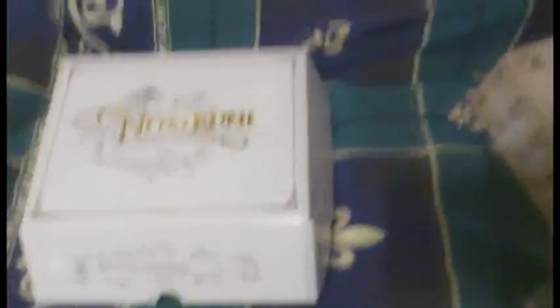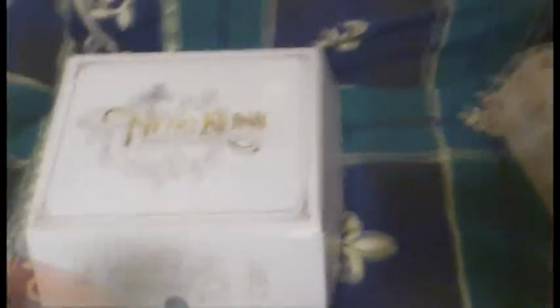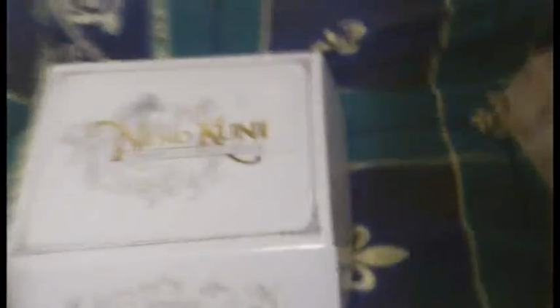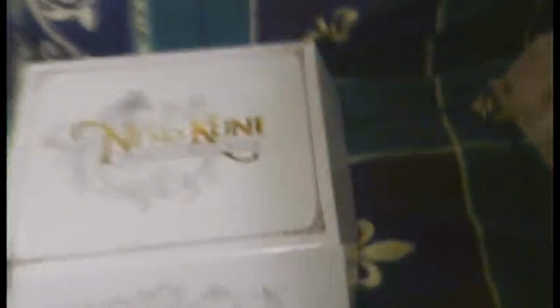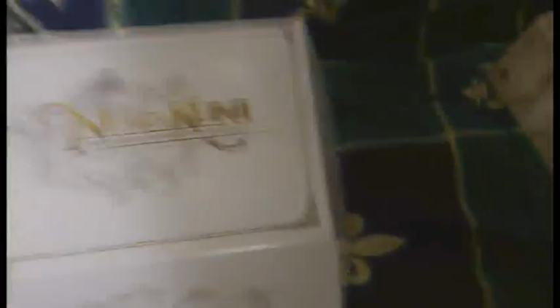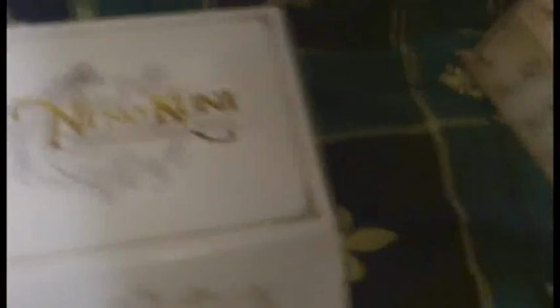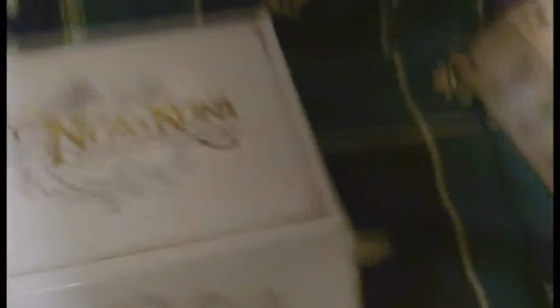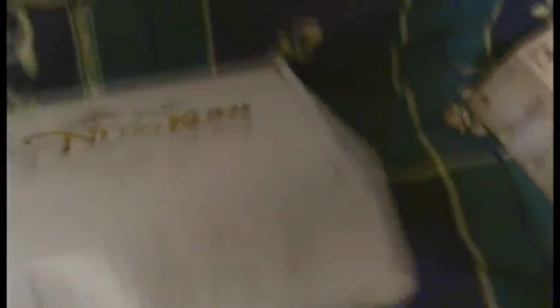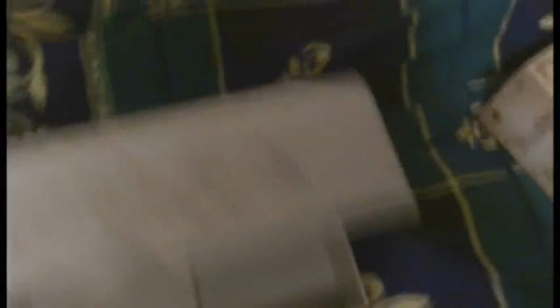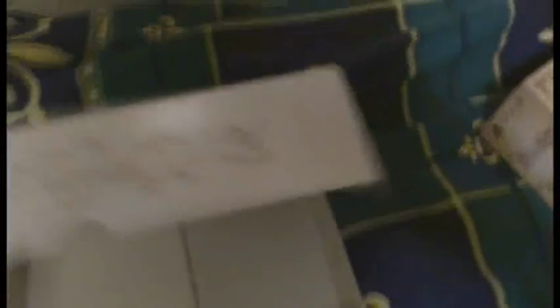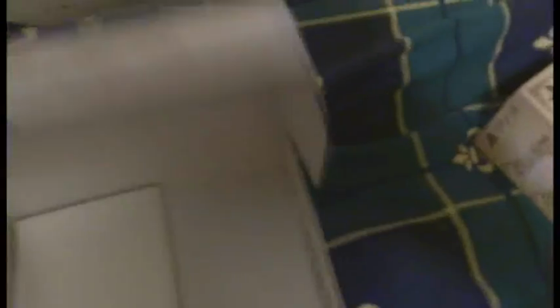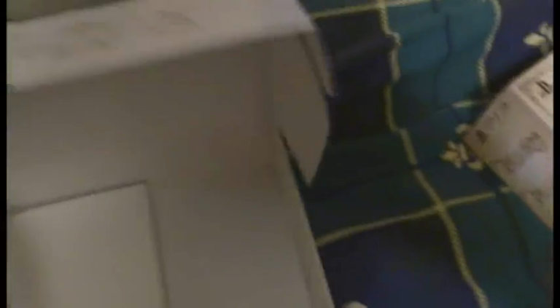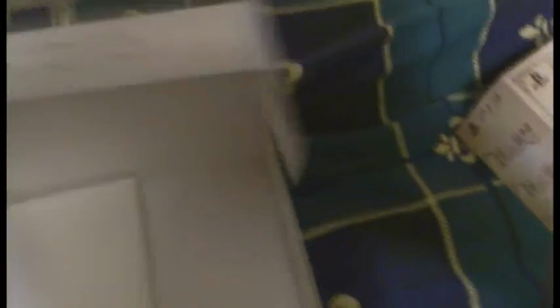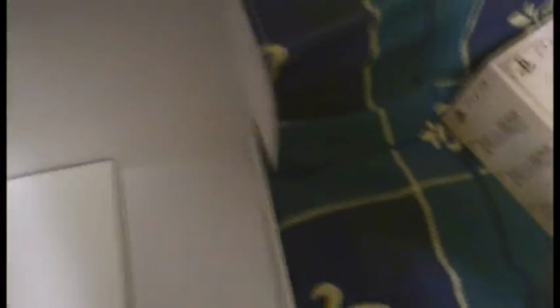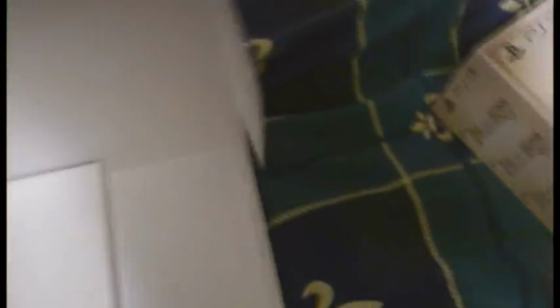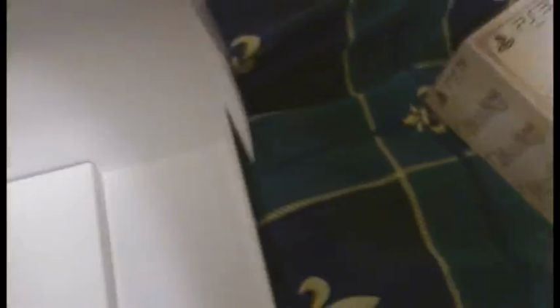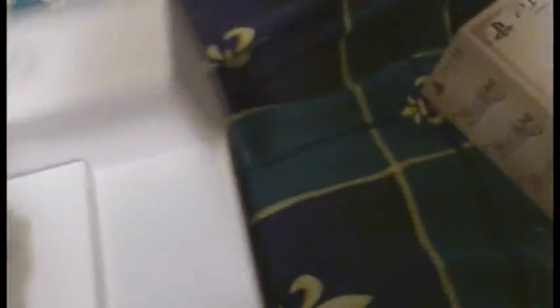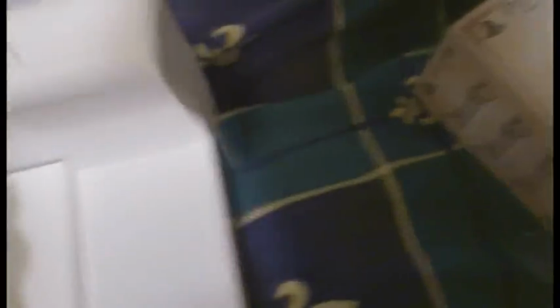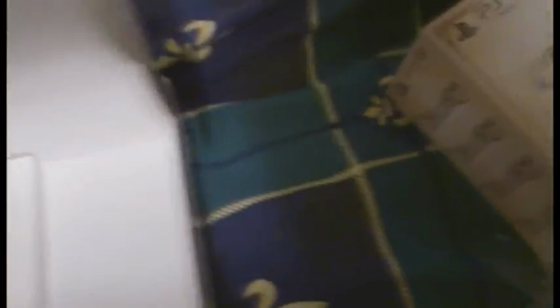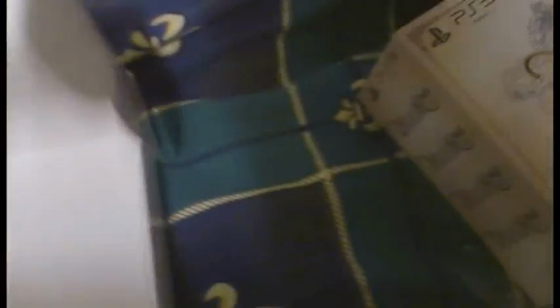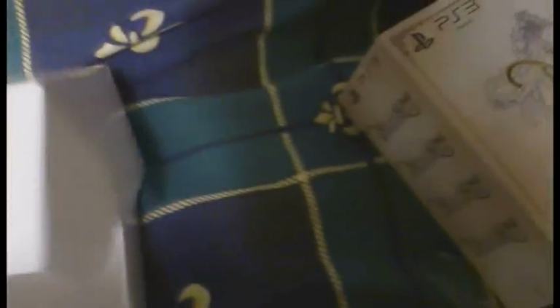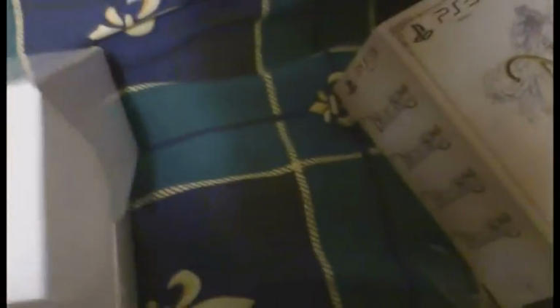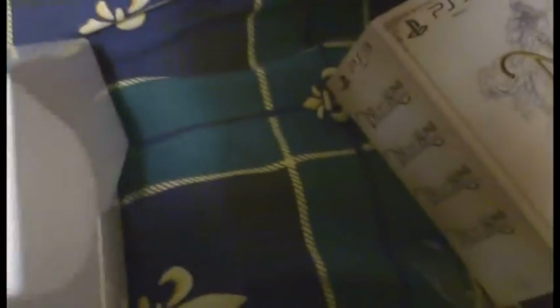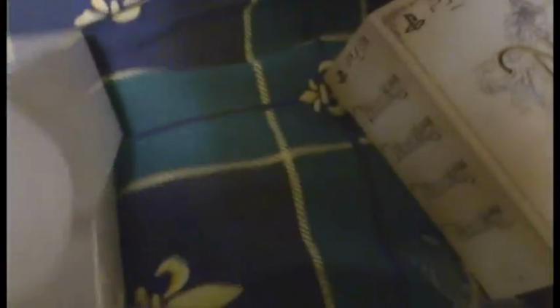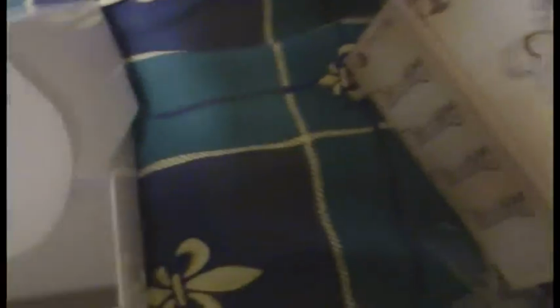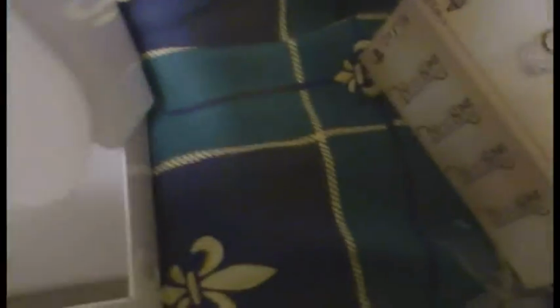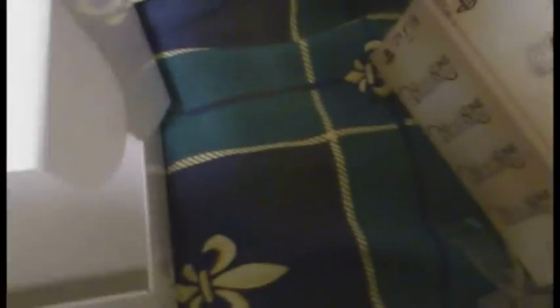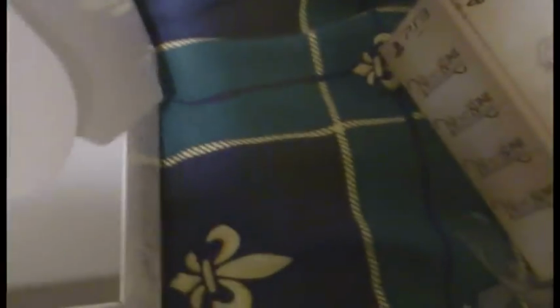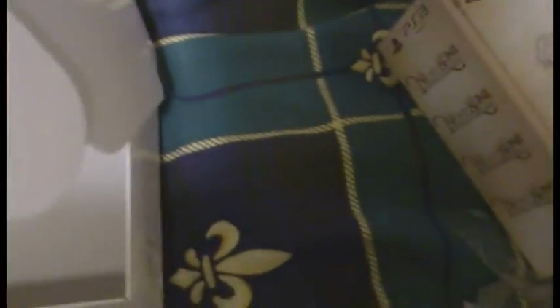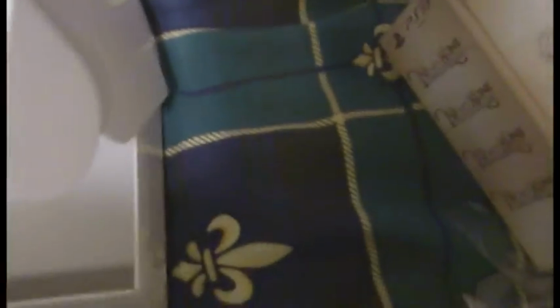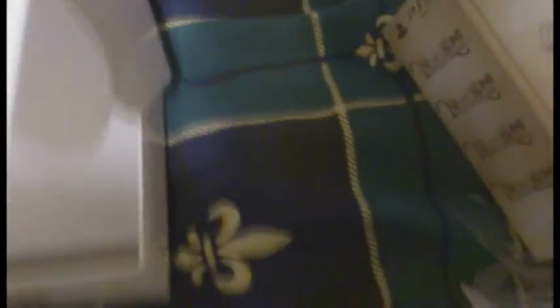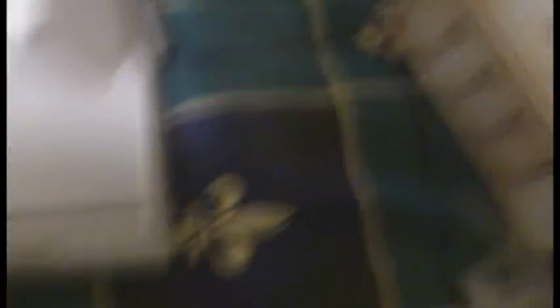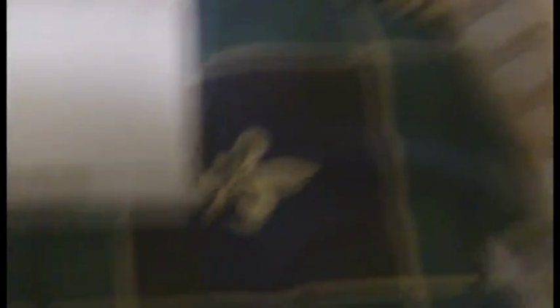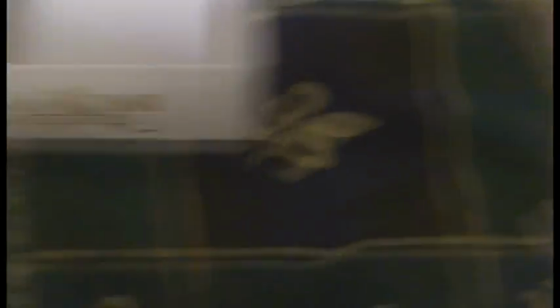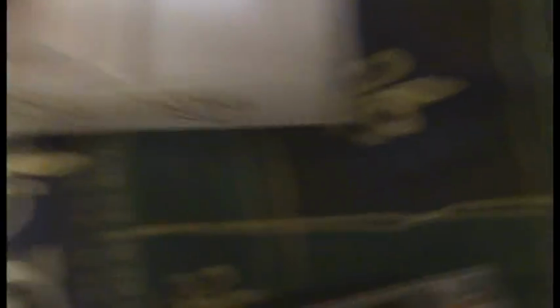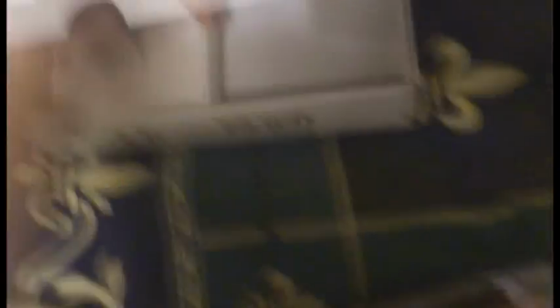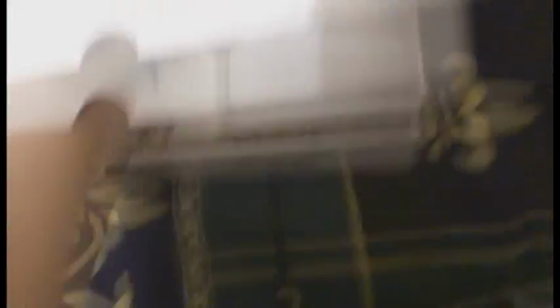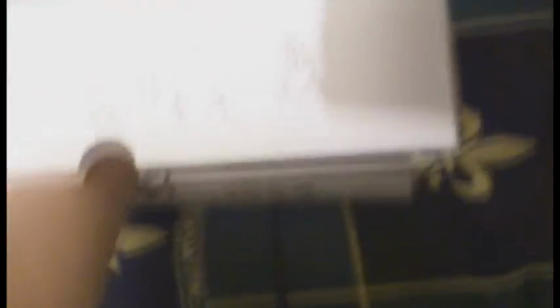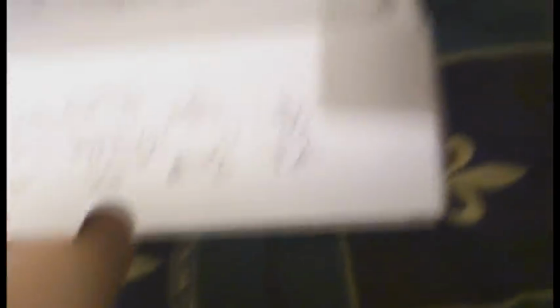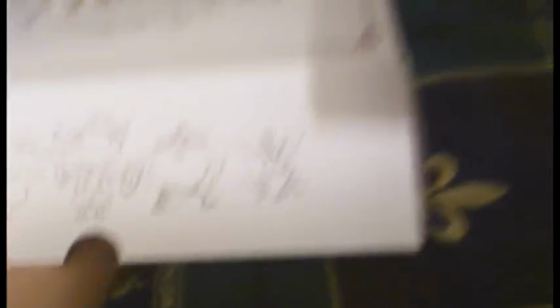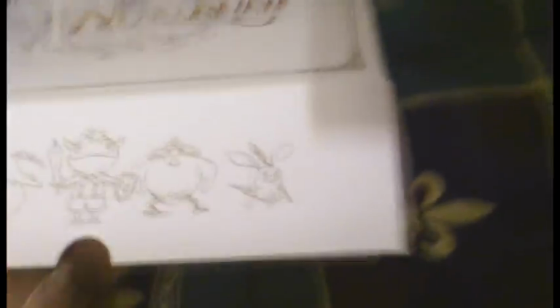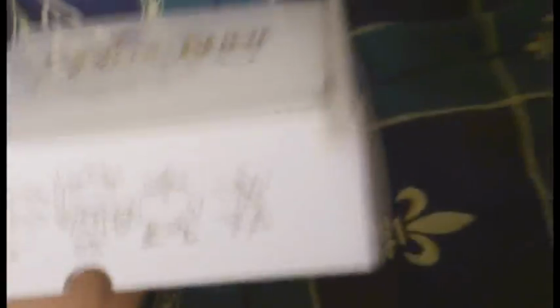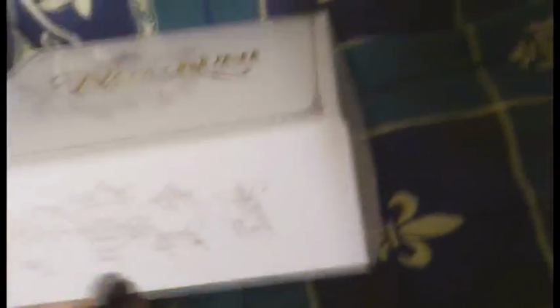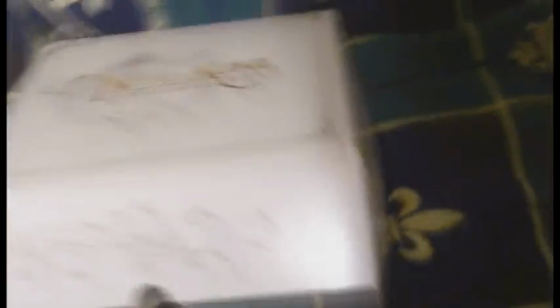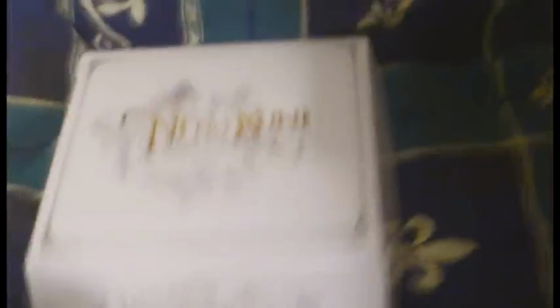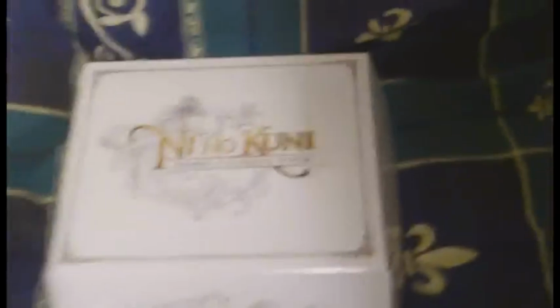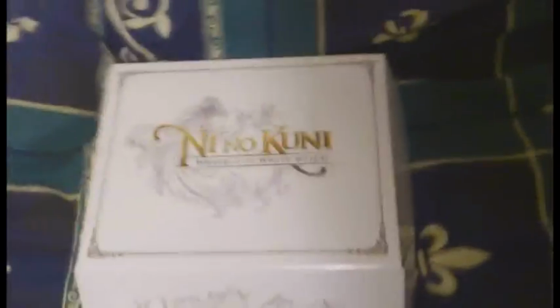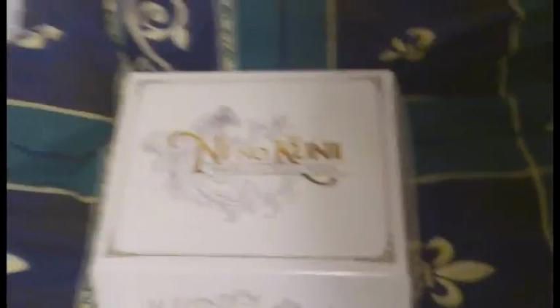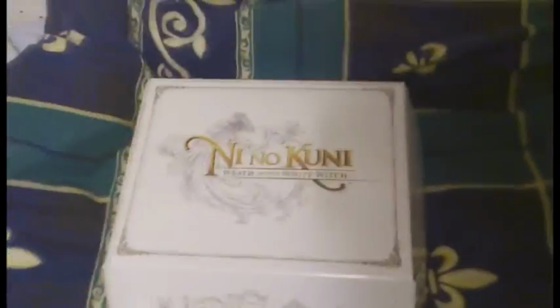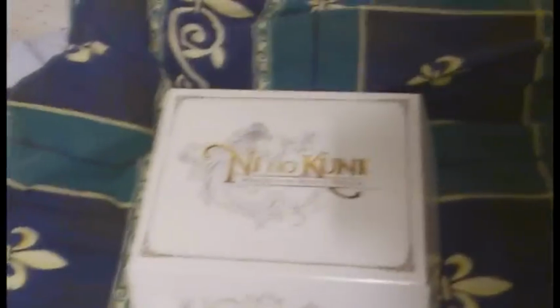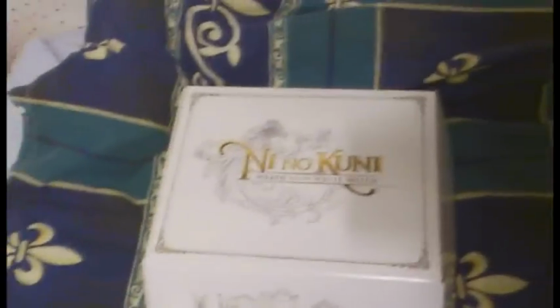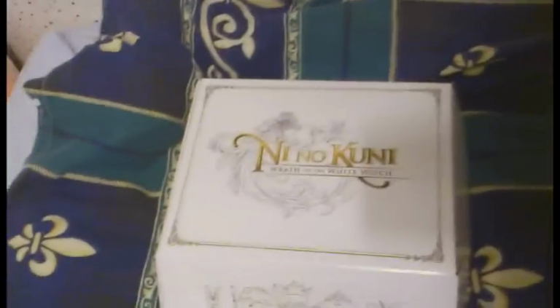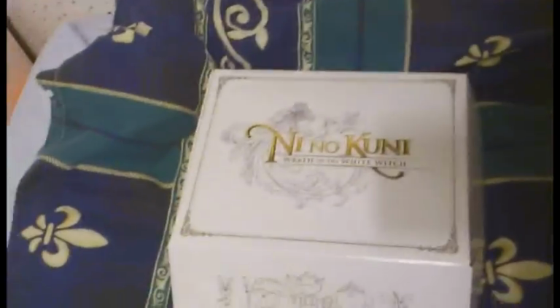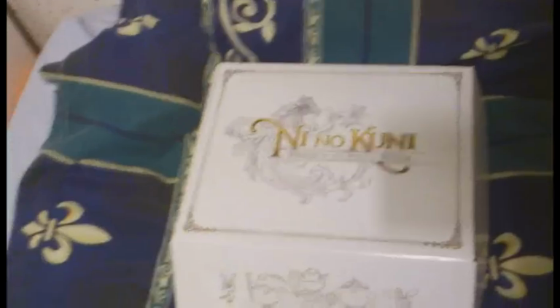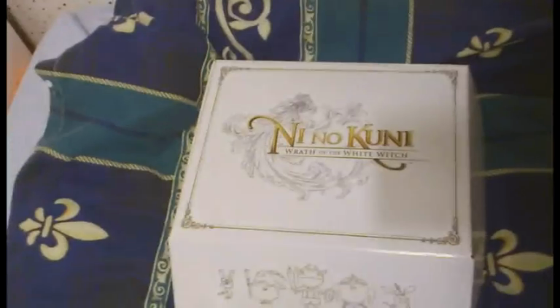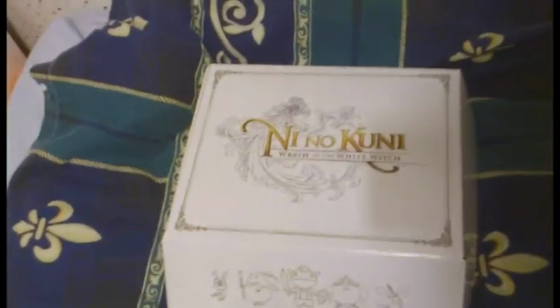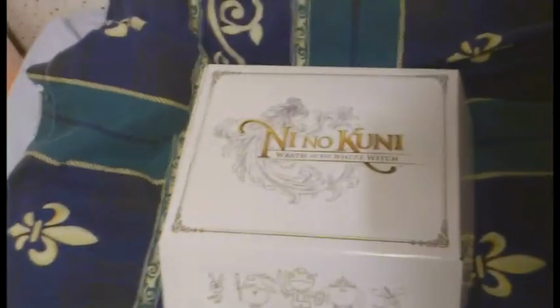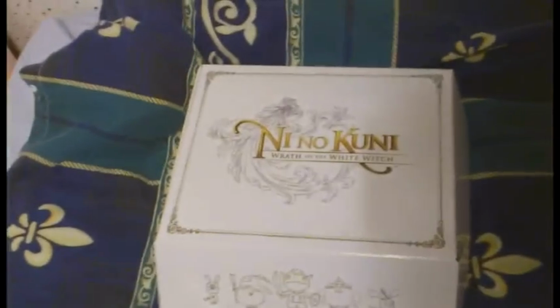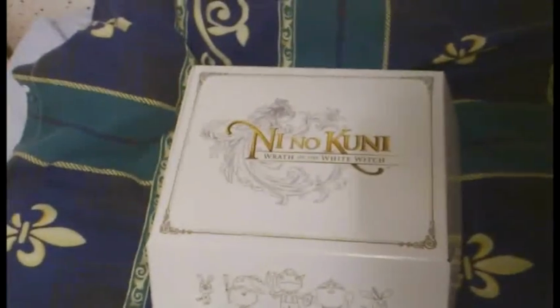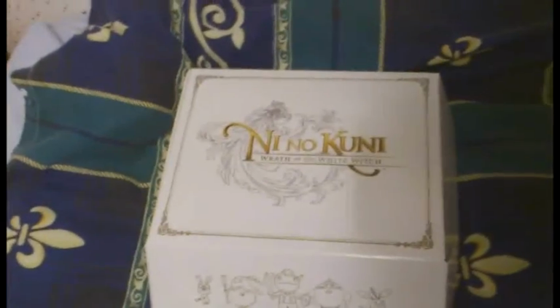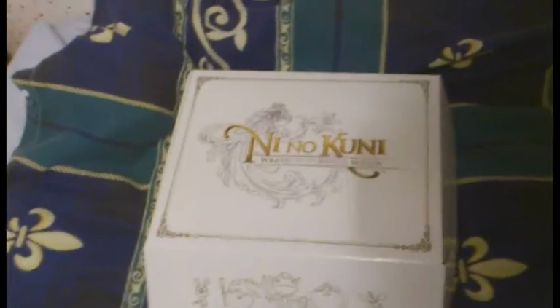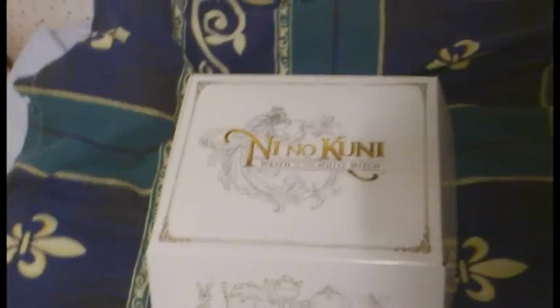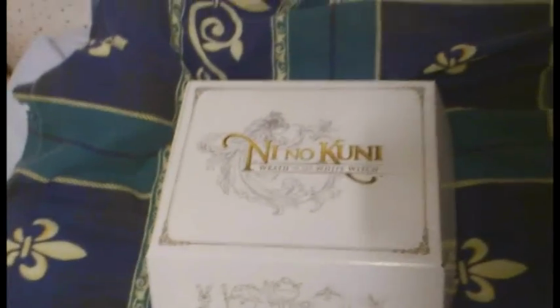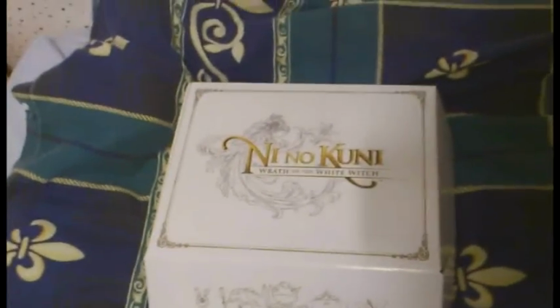Very good. There seems to be something else. This might just be to keep things in place. Yeah, it is. So that's it. Unboxing. Ta-da! Very nice.